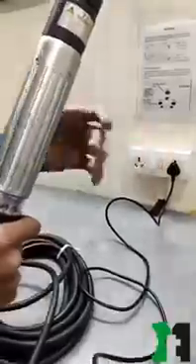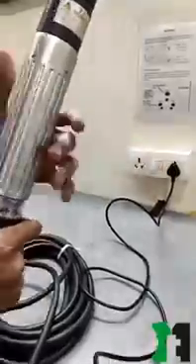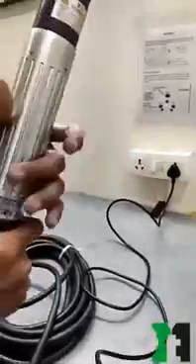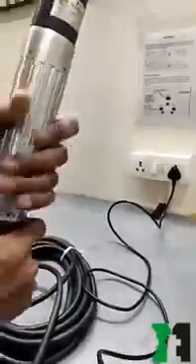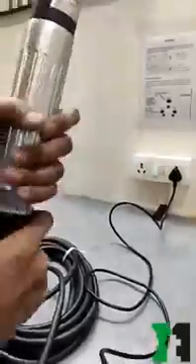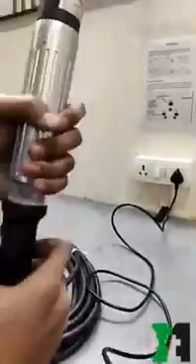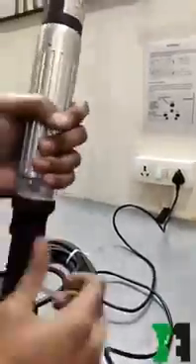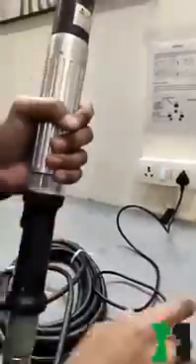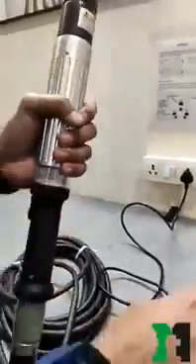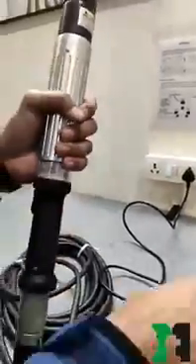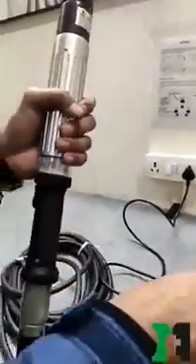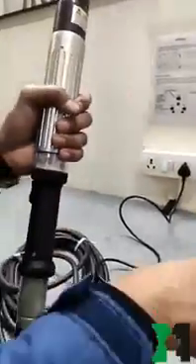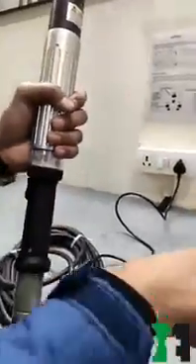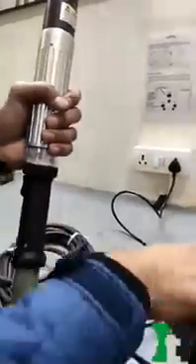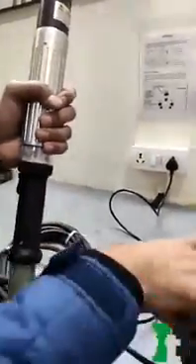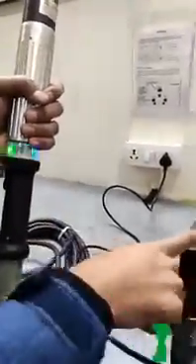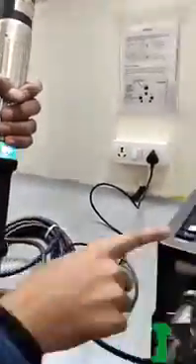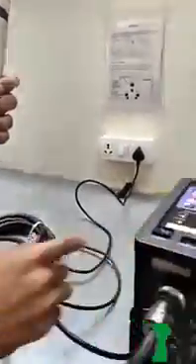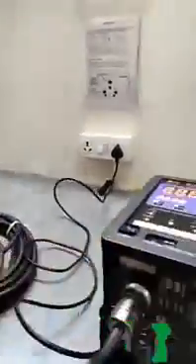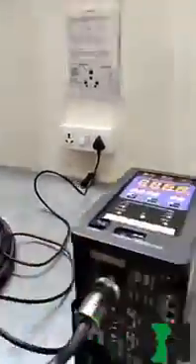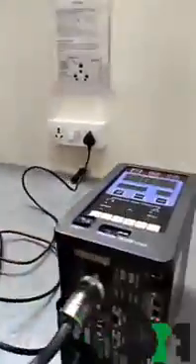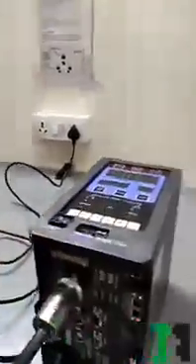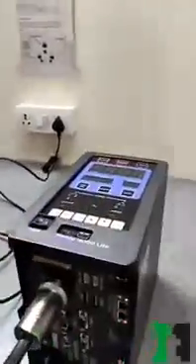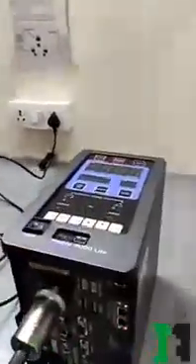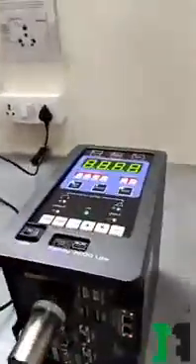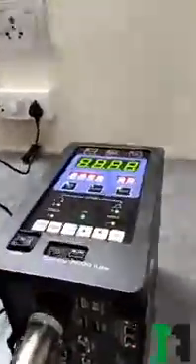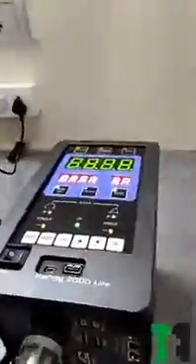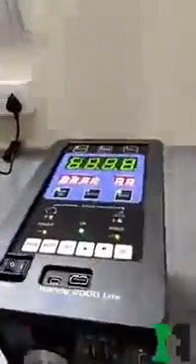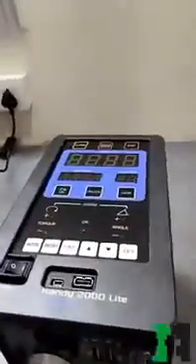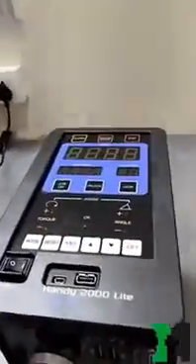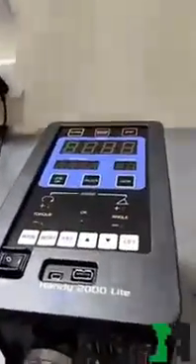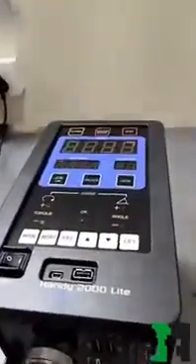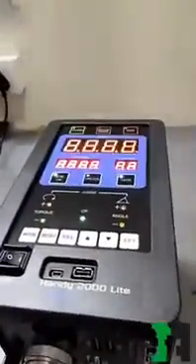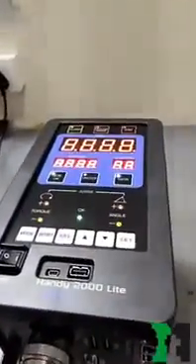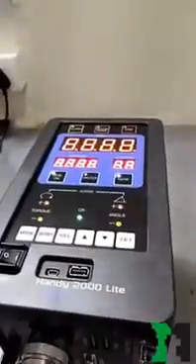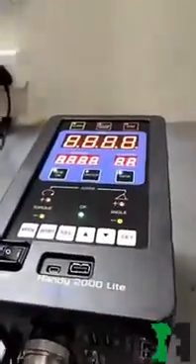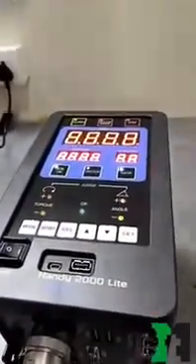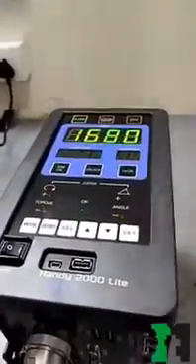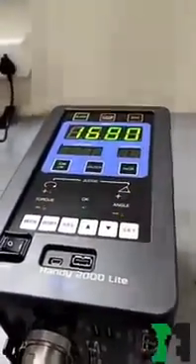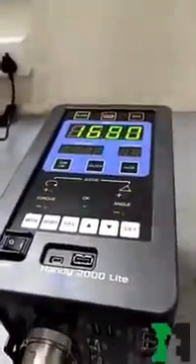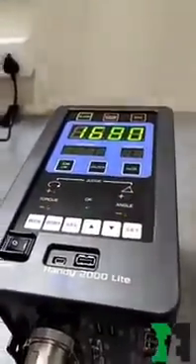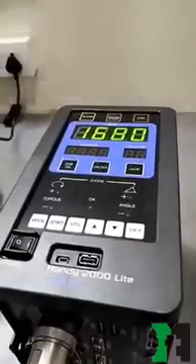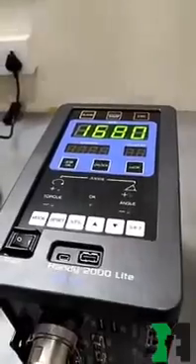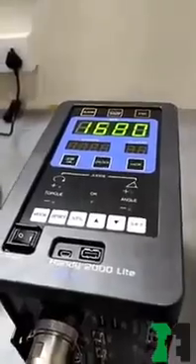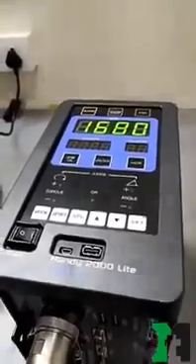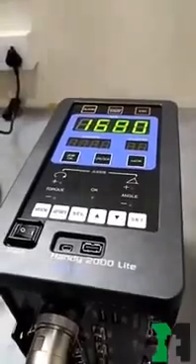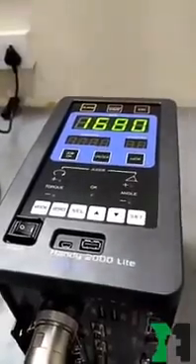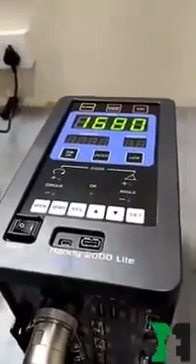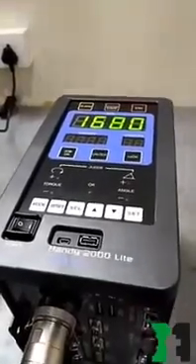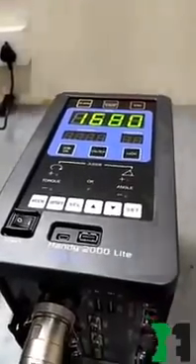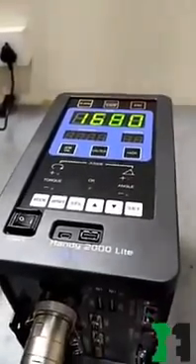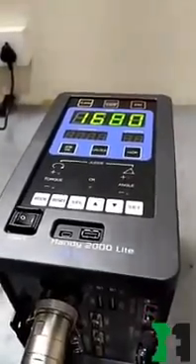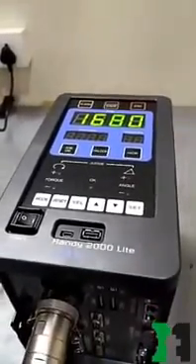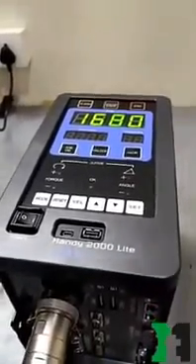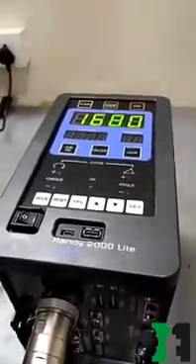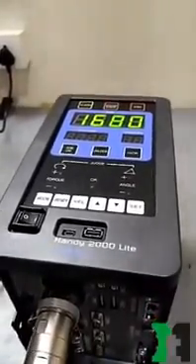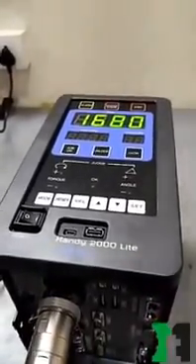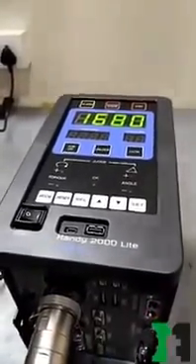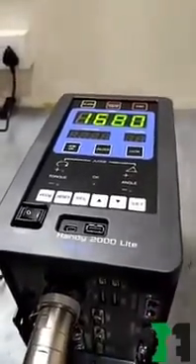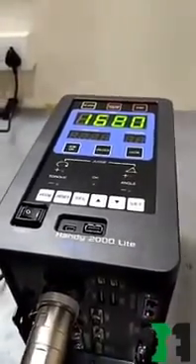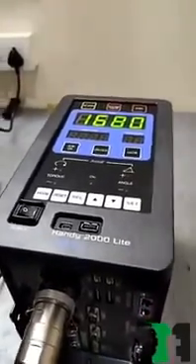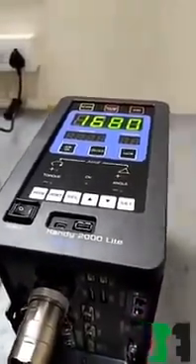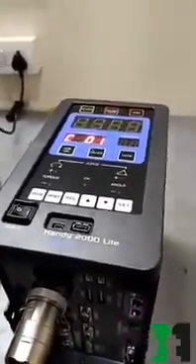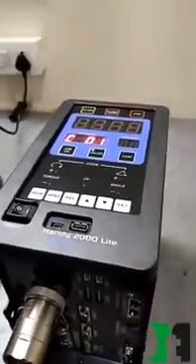Step 5: There is a start button on the panel of the controller. The green light on the panel shows the torque achieved by the tool.